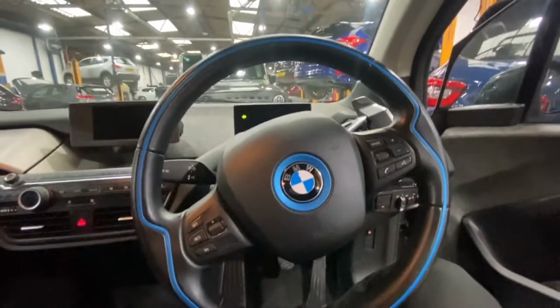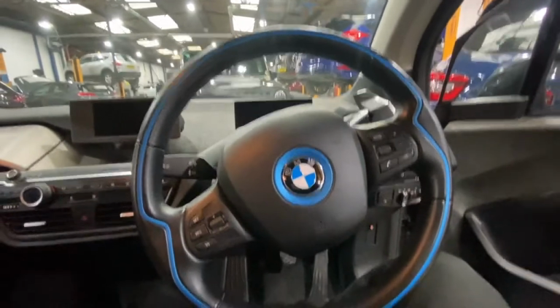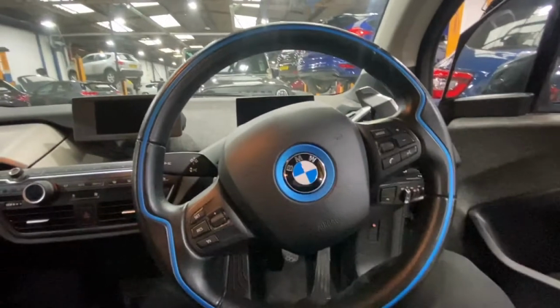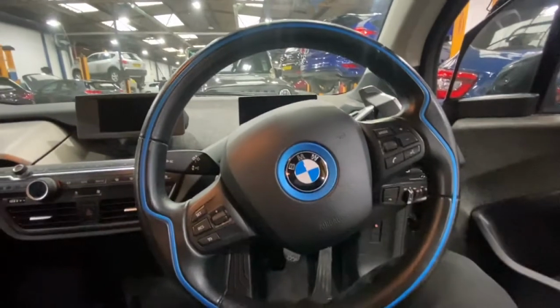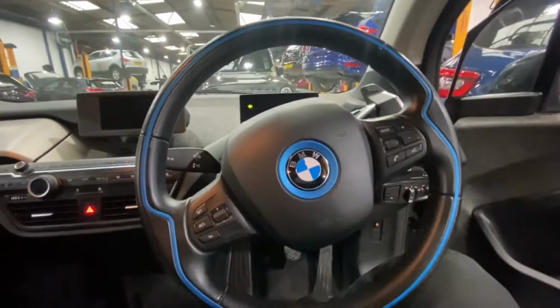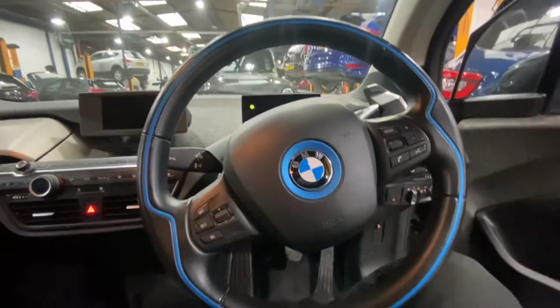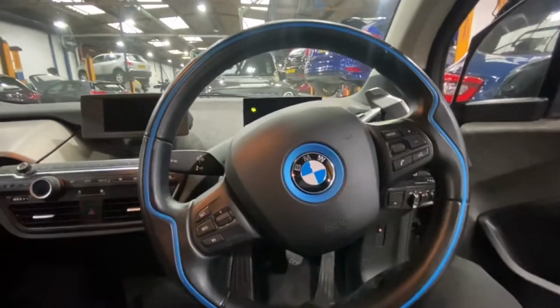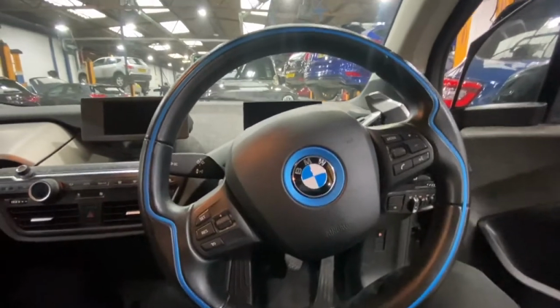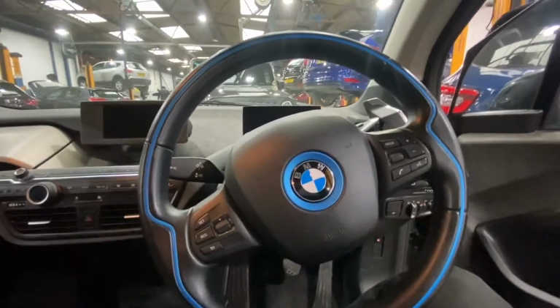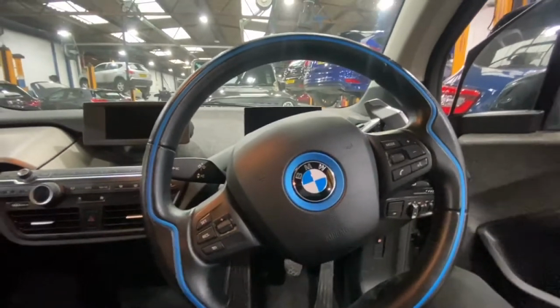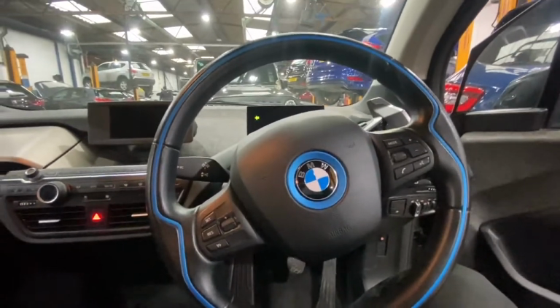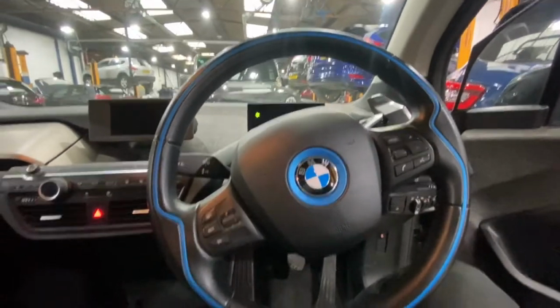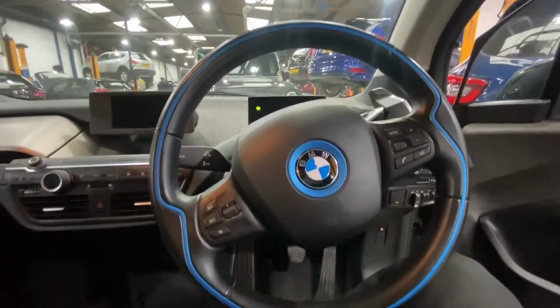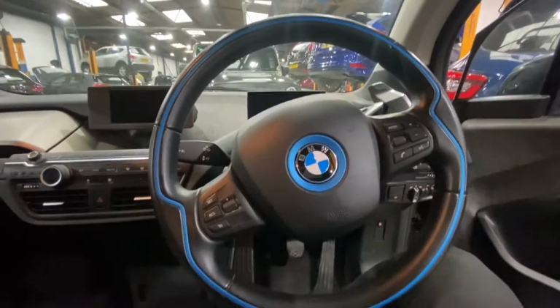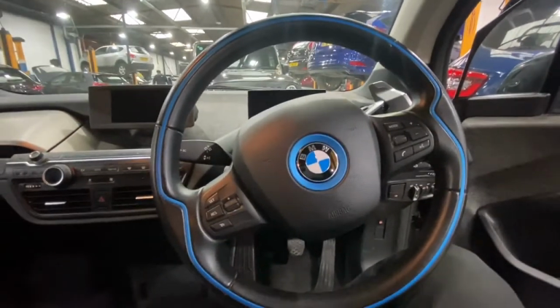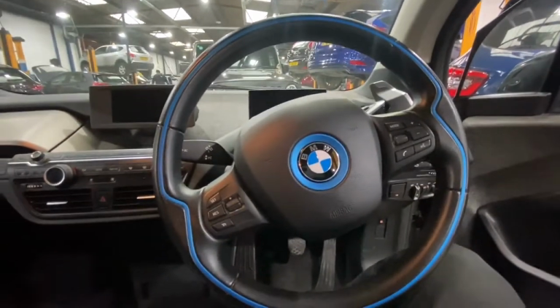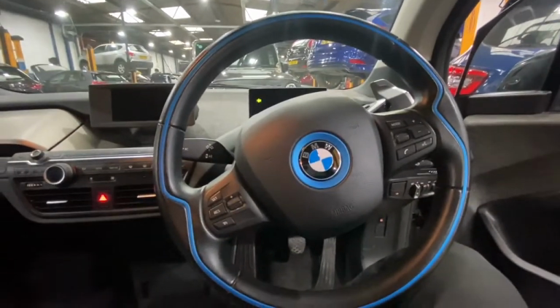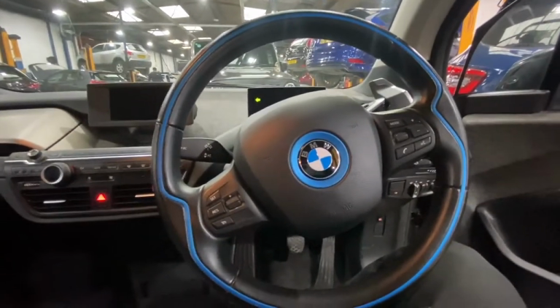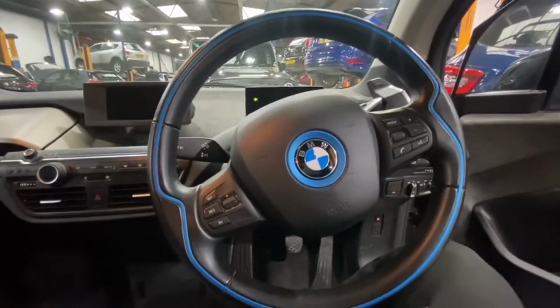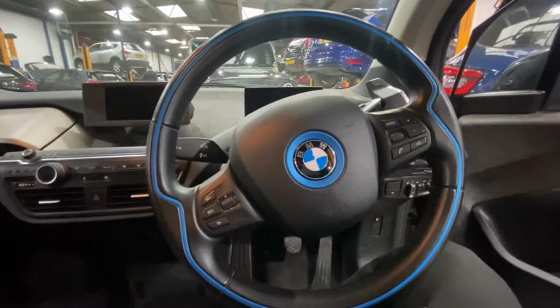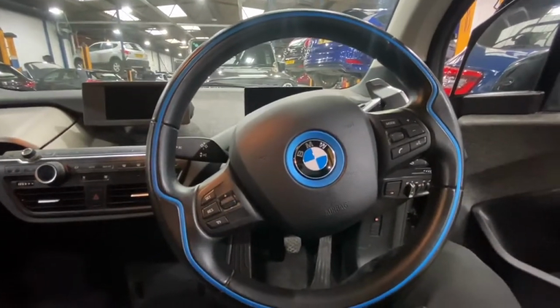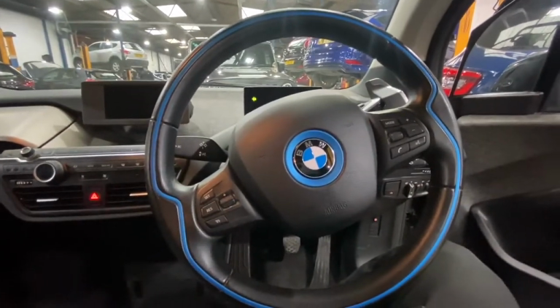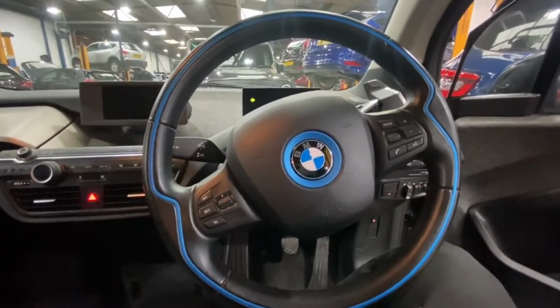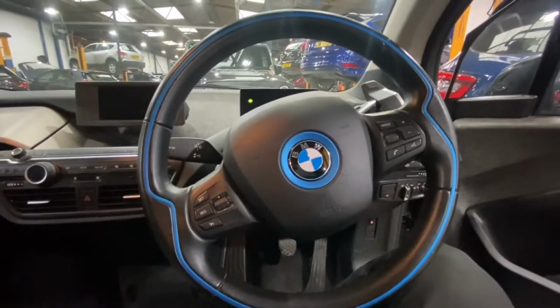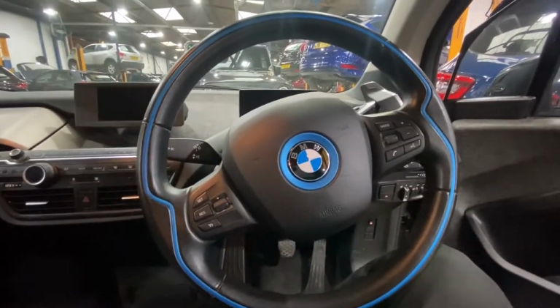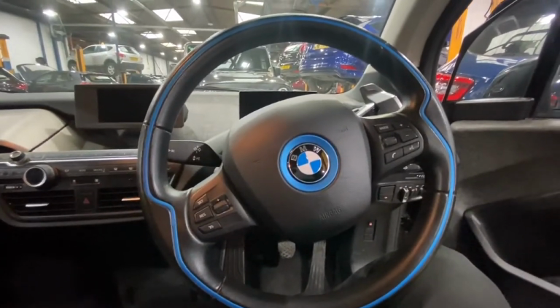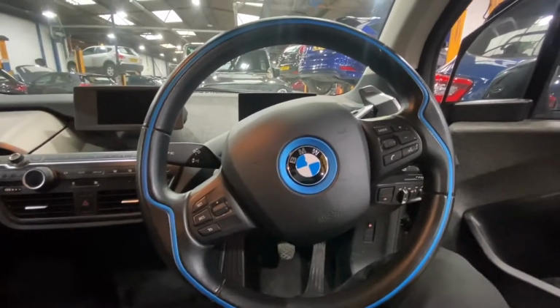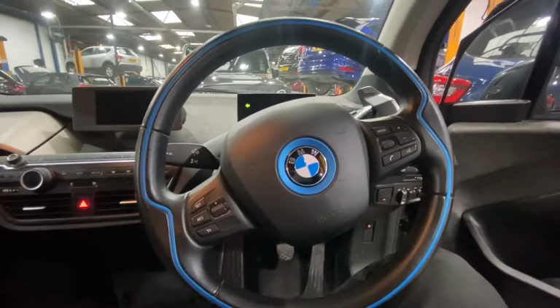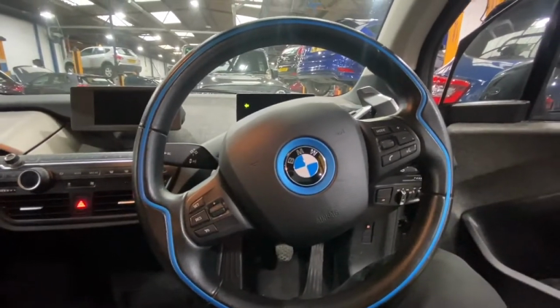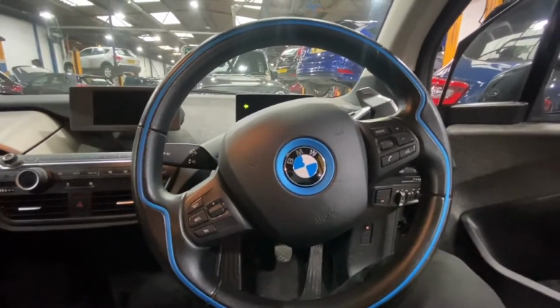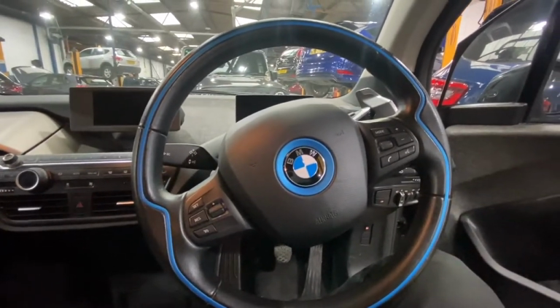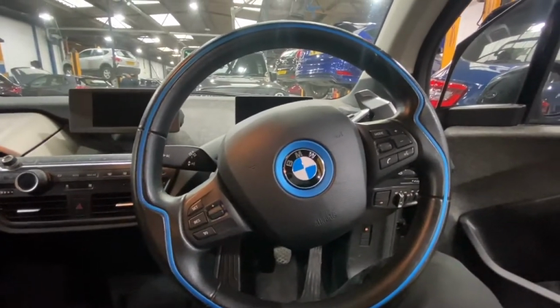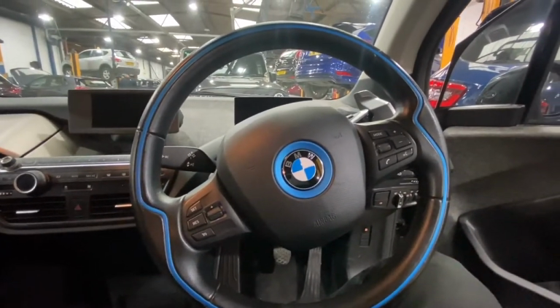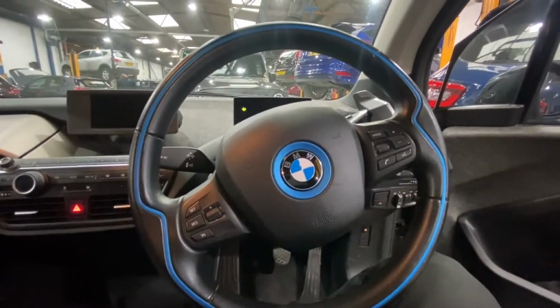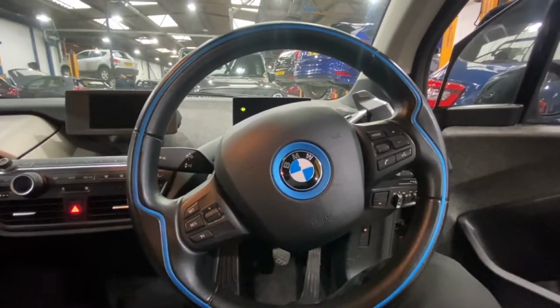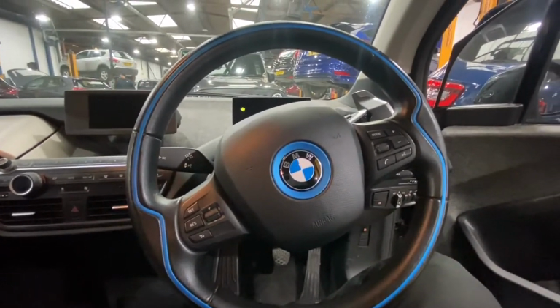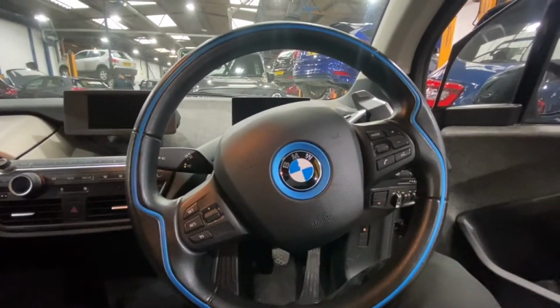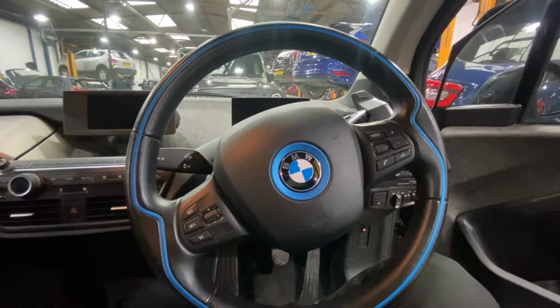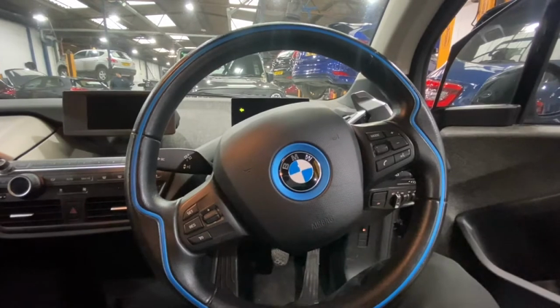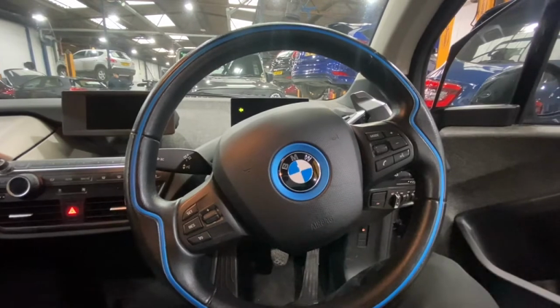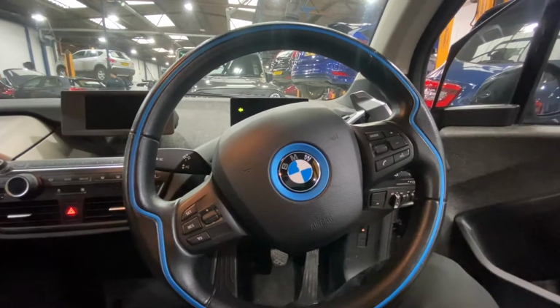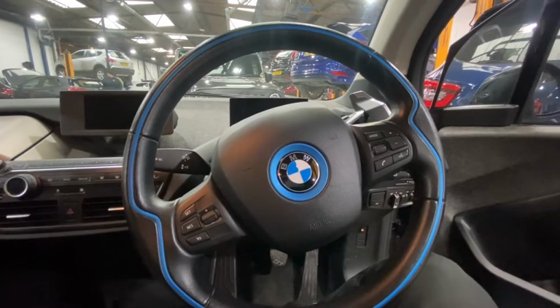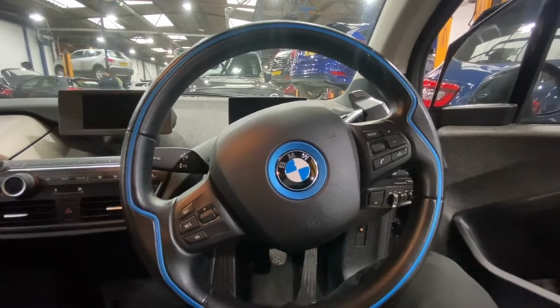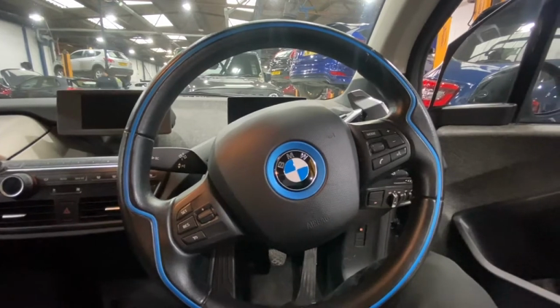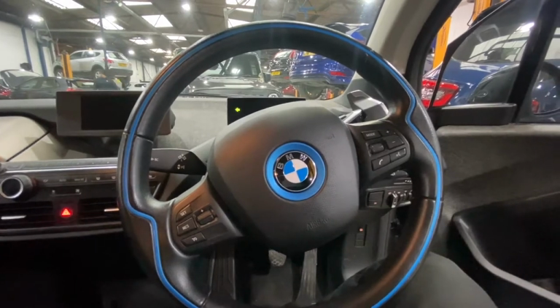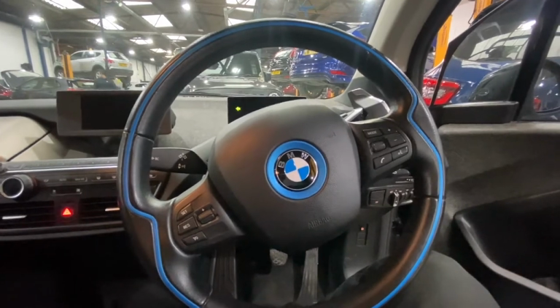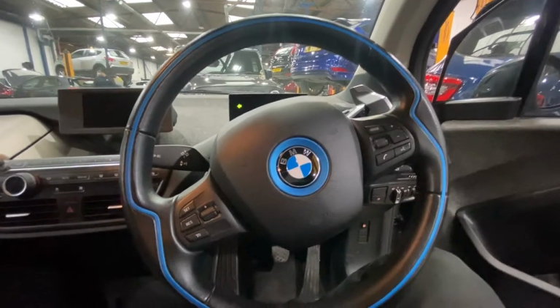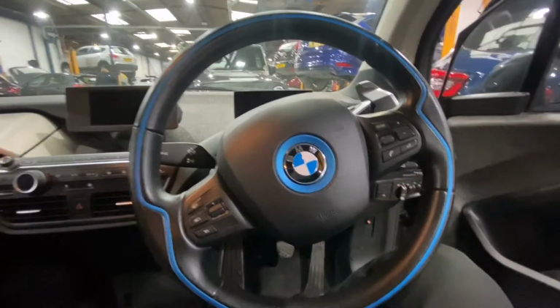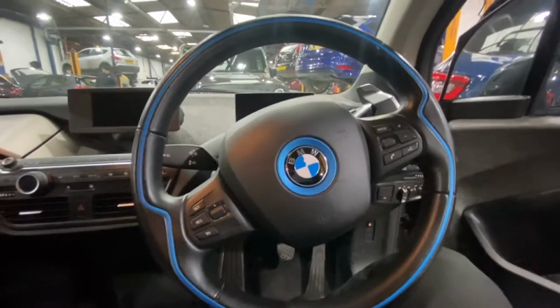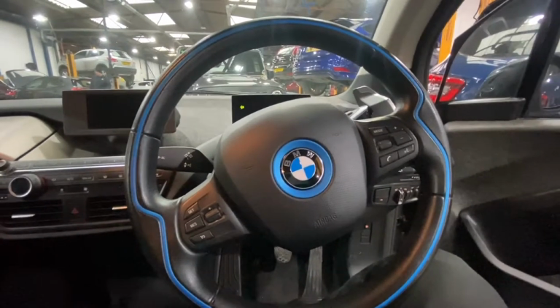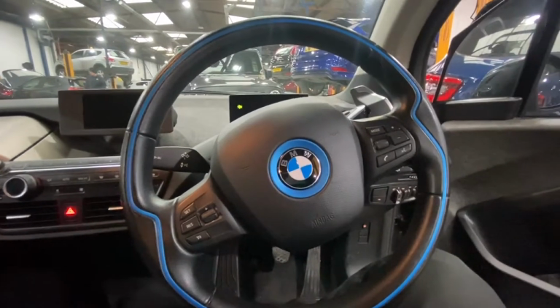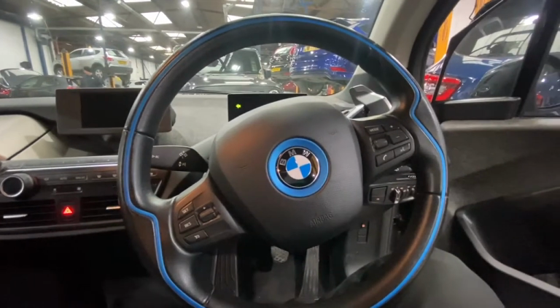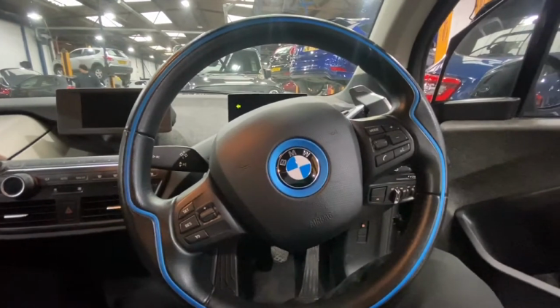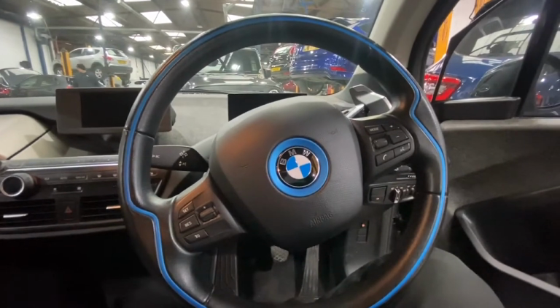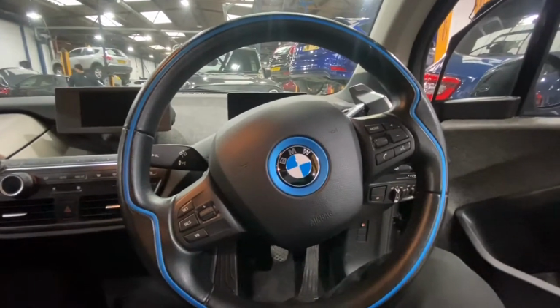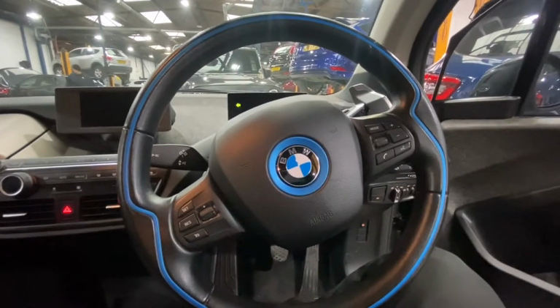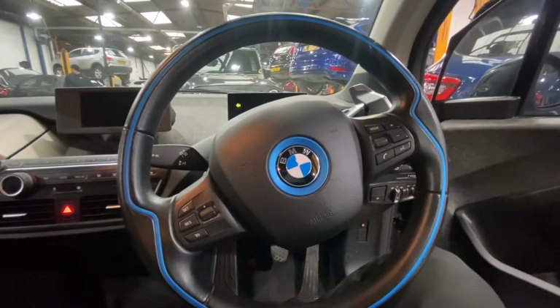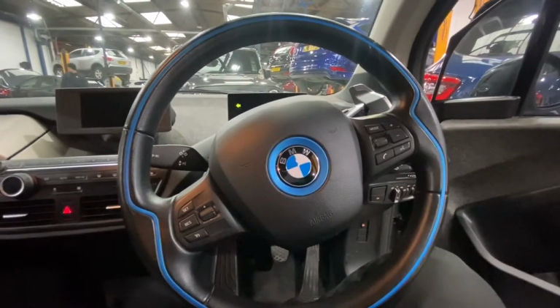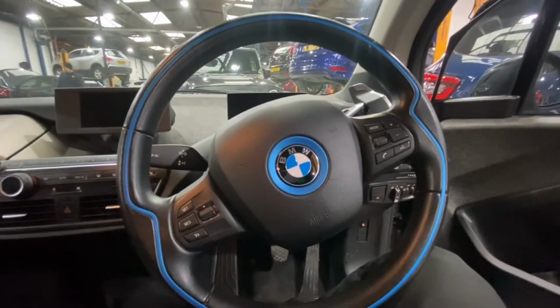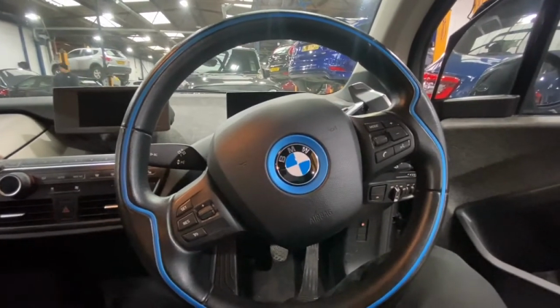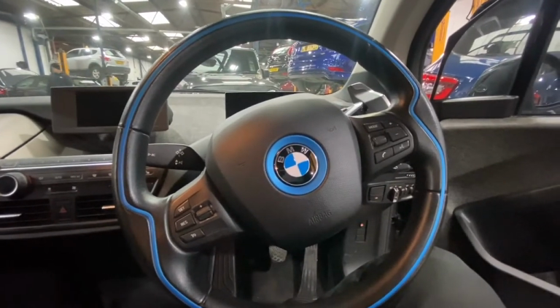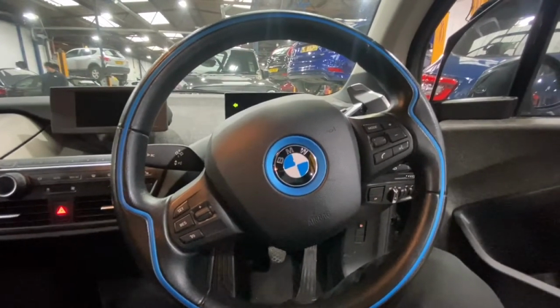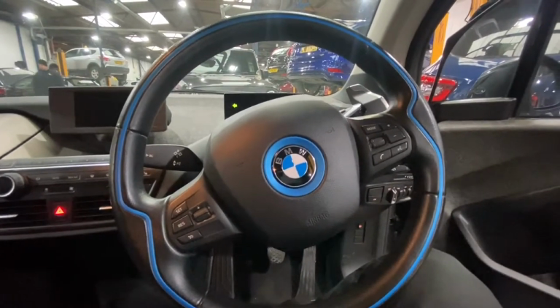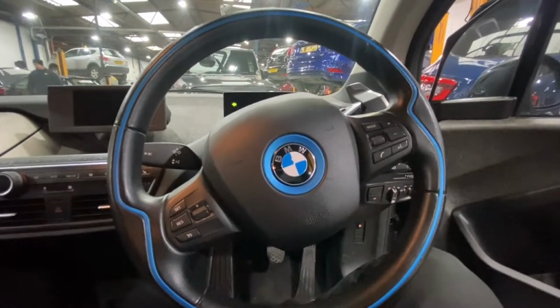Hello ladies and gentlemen and welcome back to GAM Official. Today I'm going to show you how to replace the aperture seal on the BMW i3.